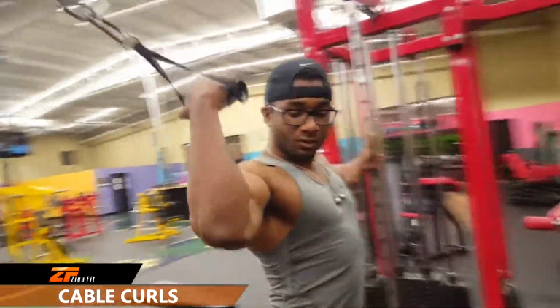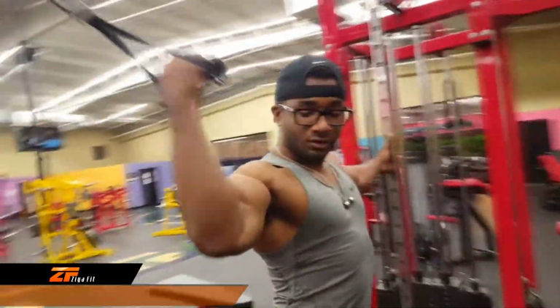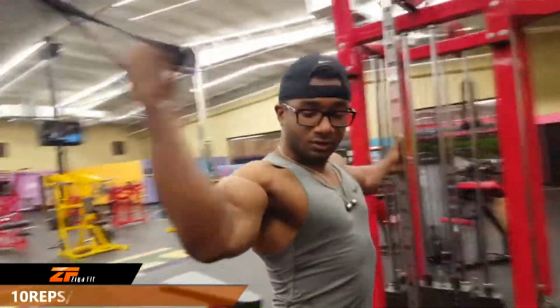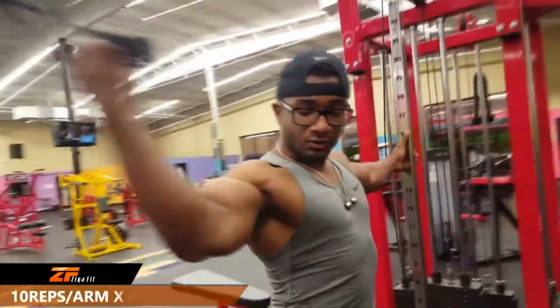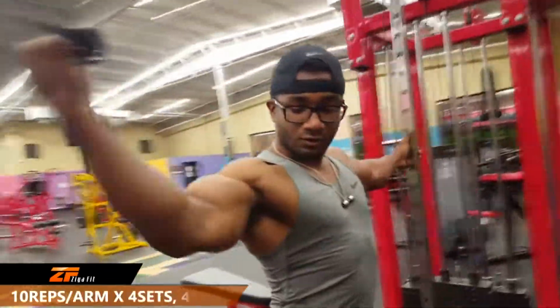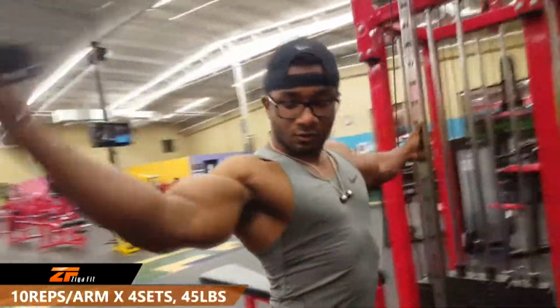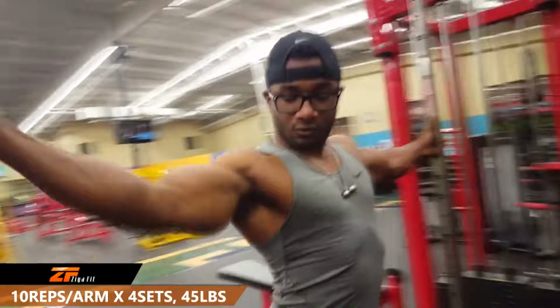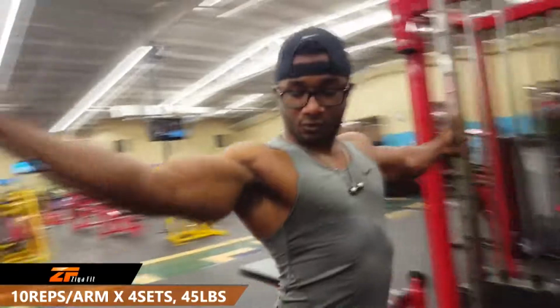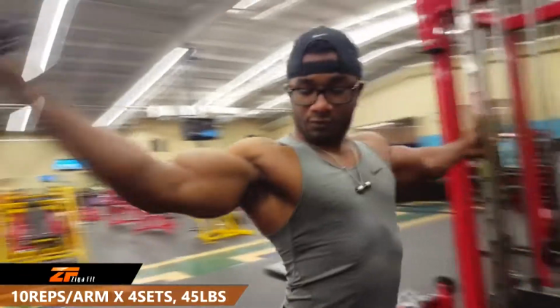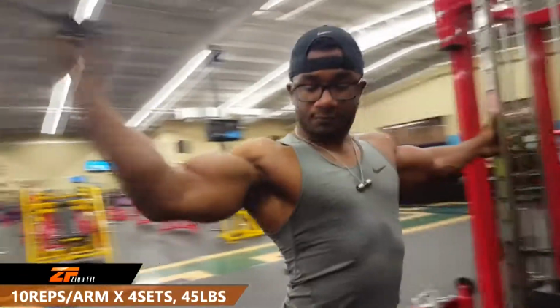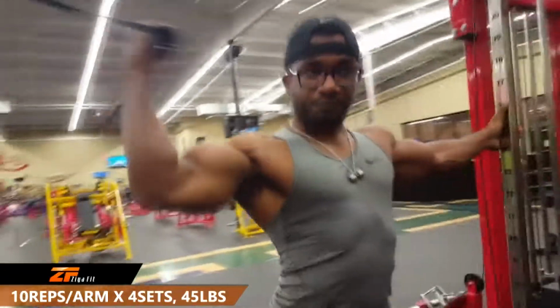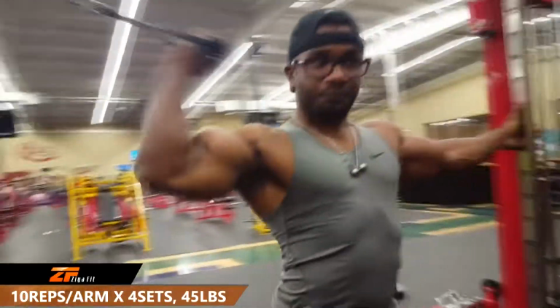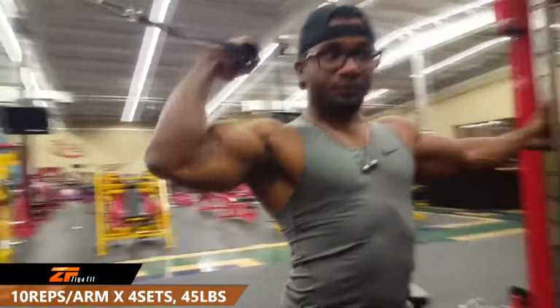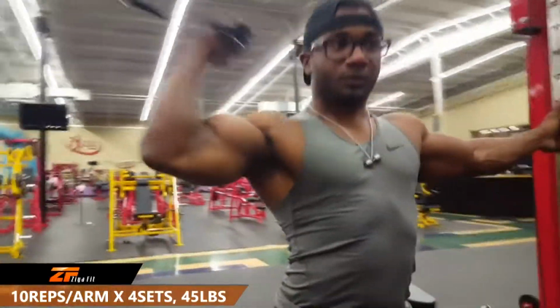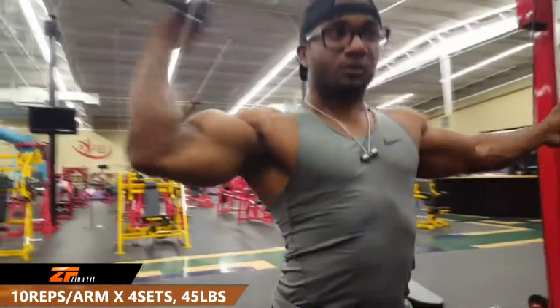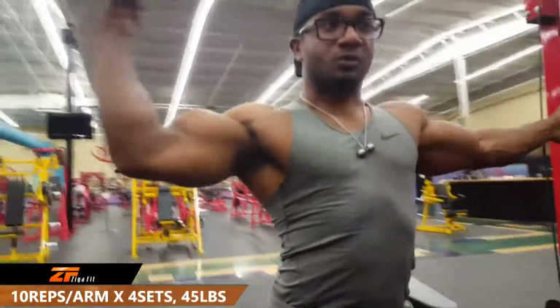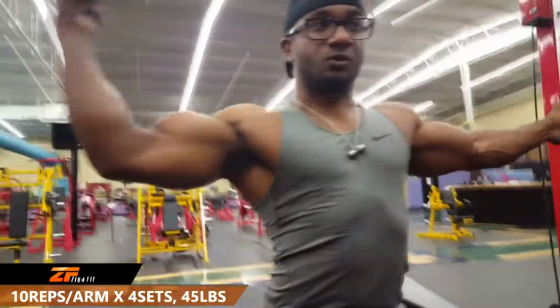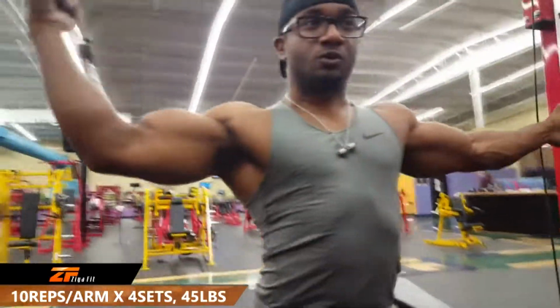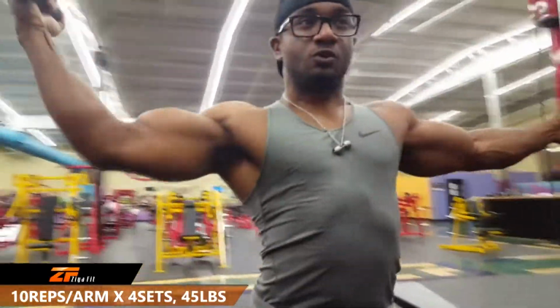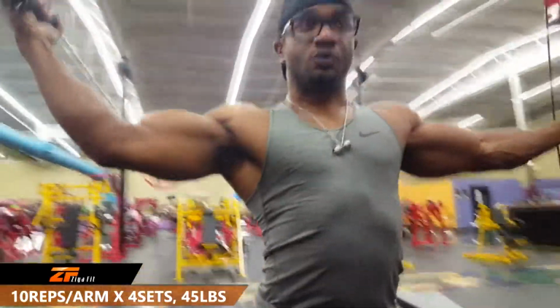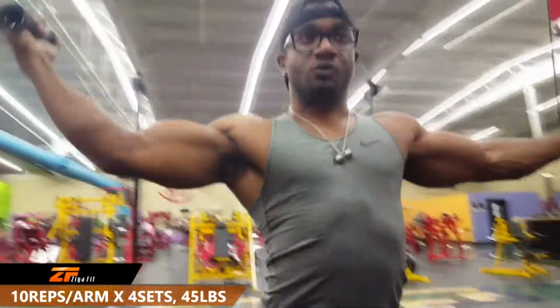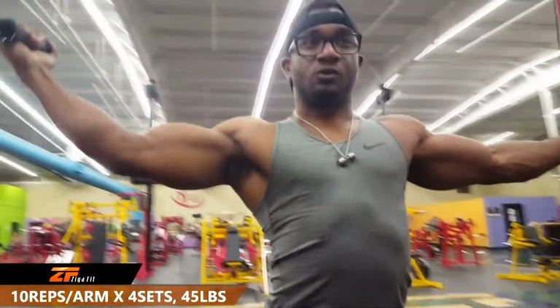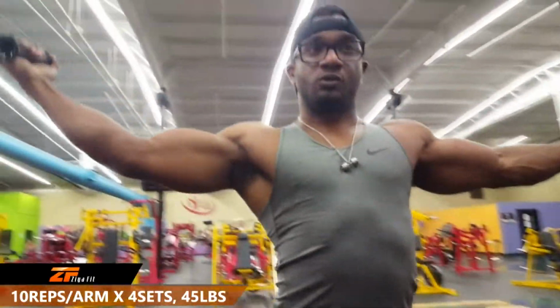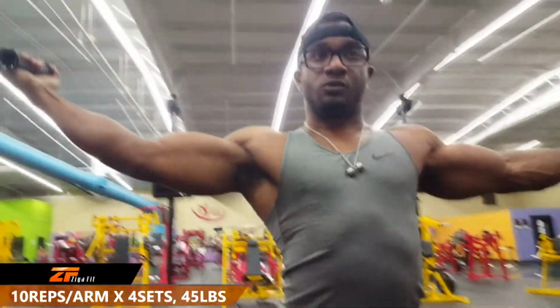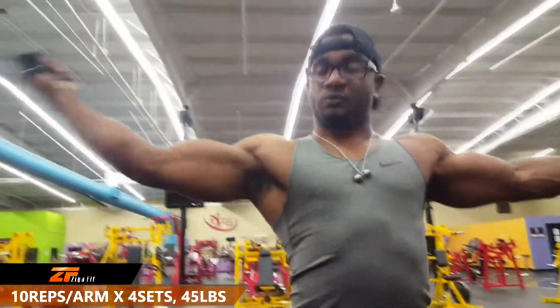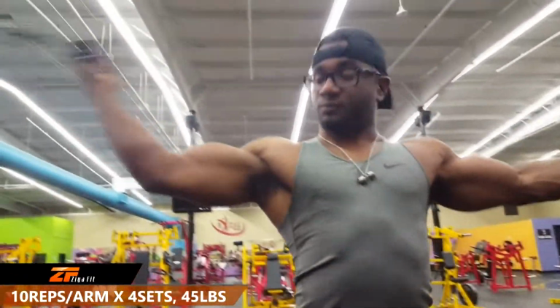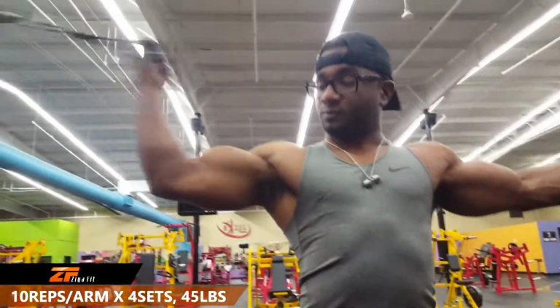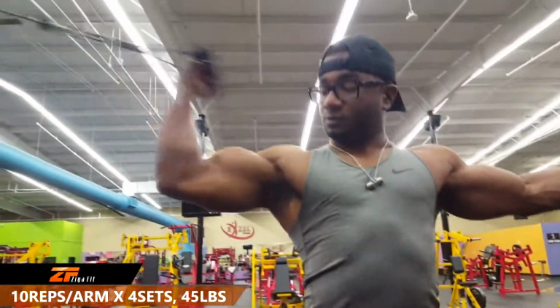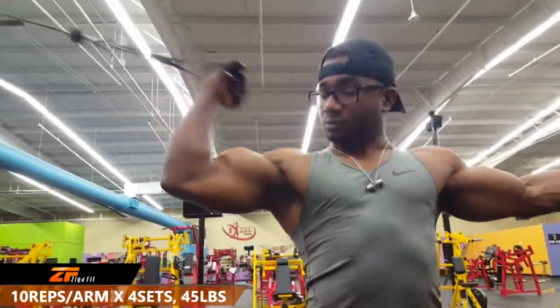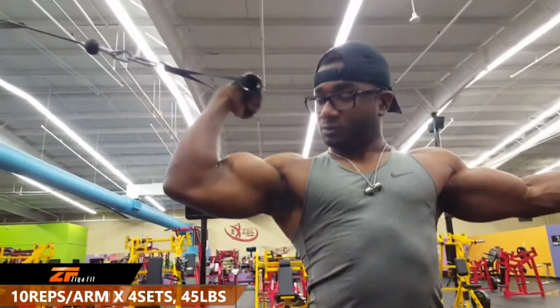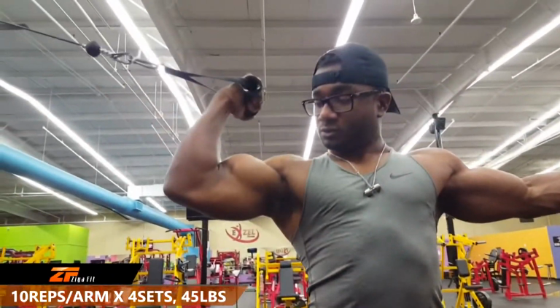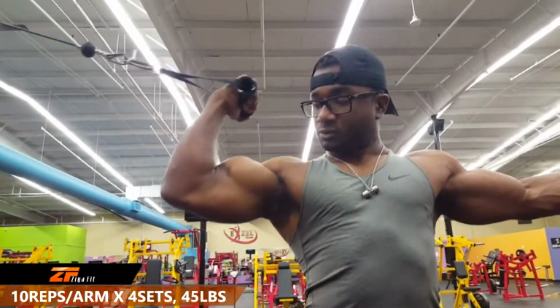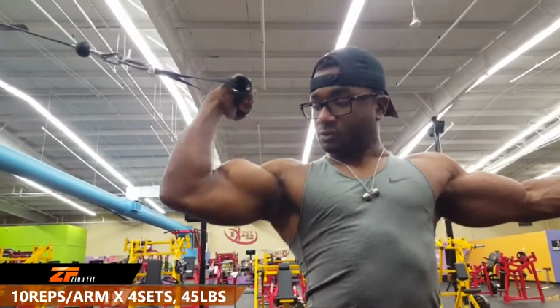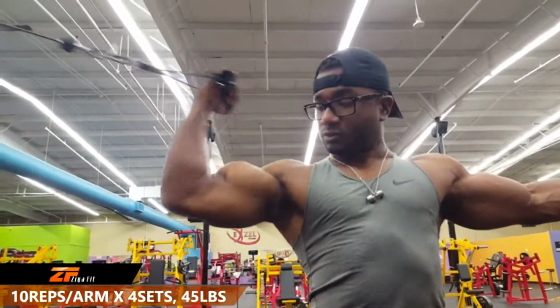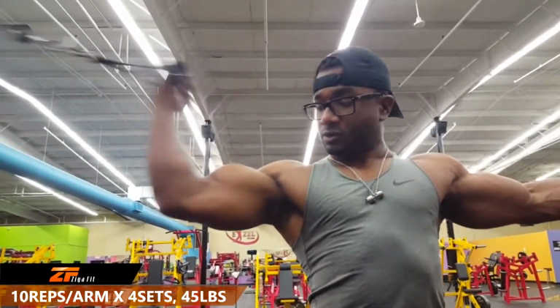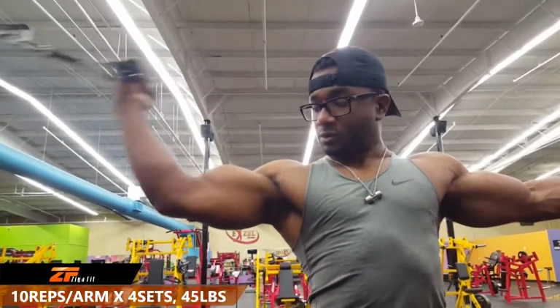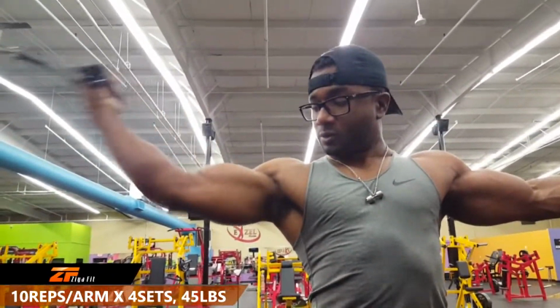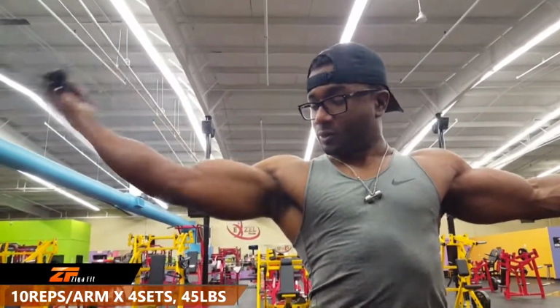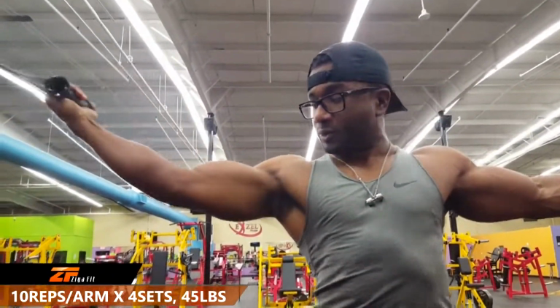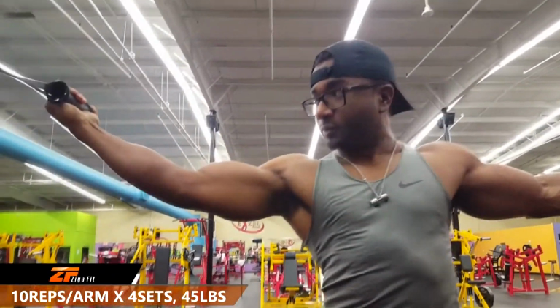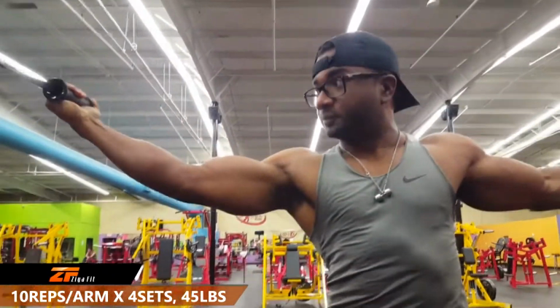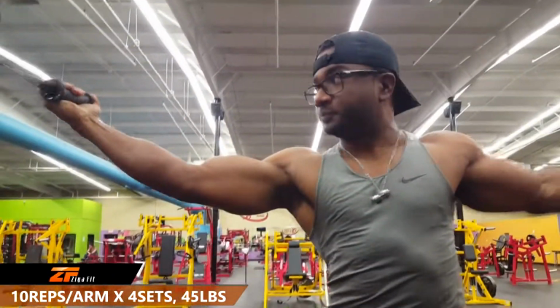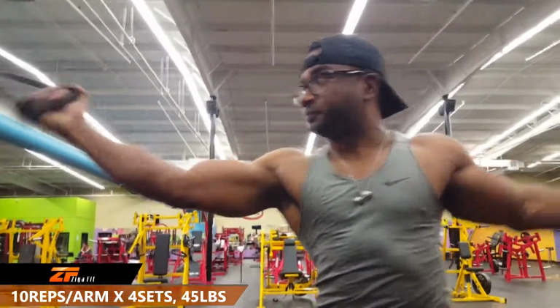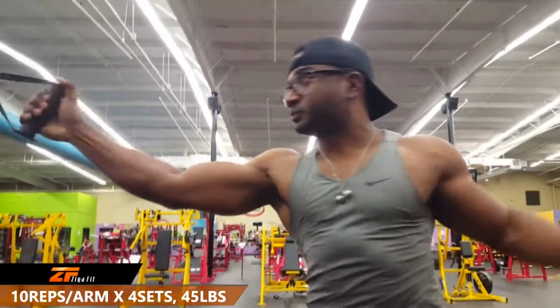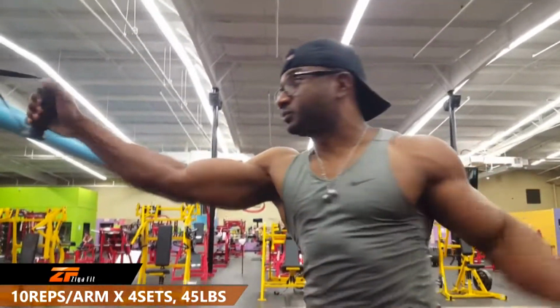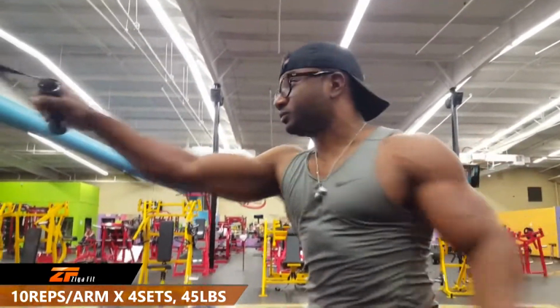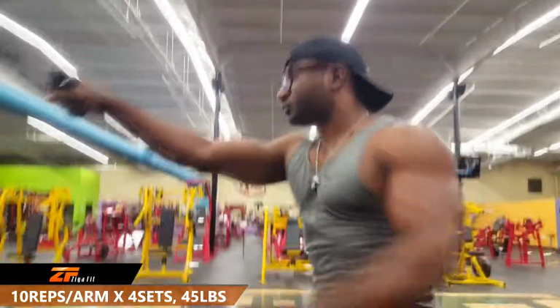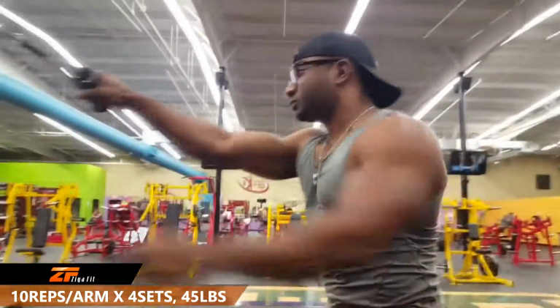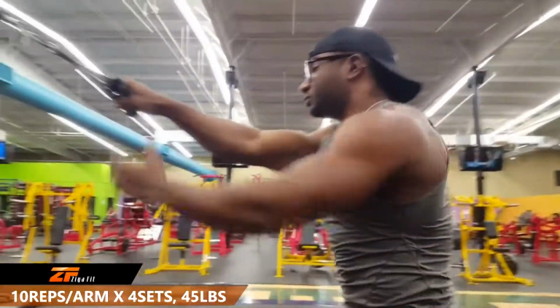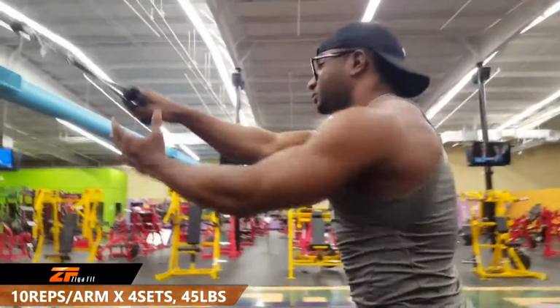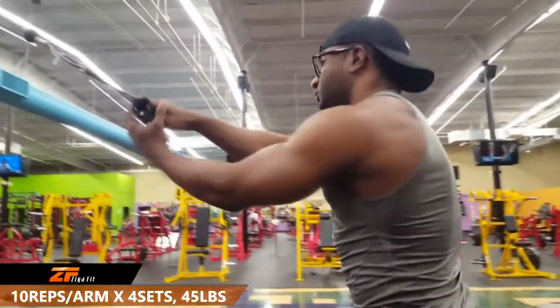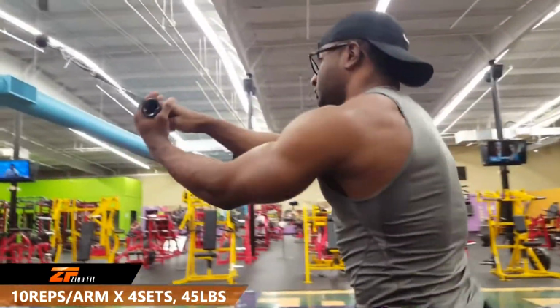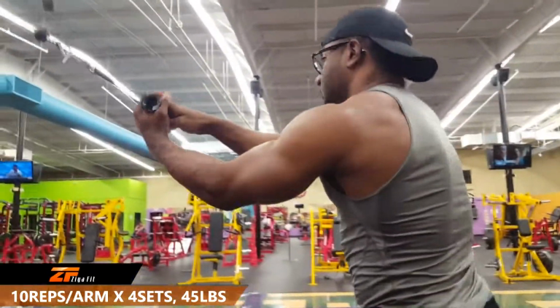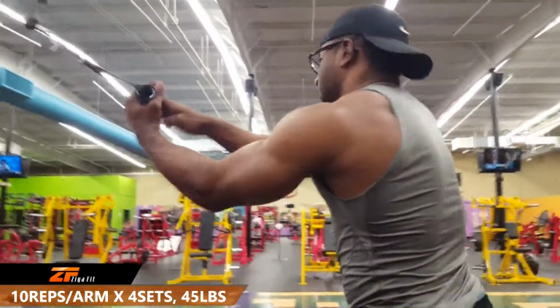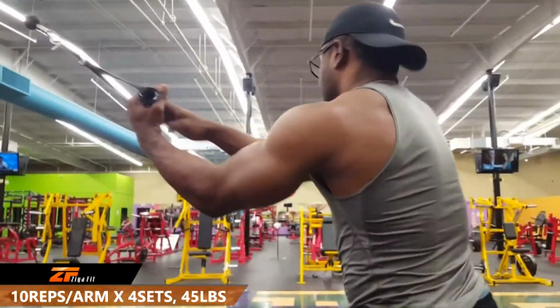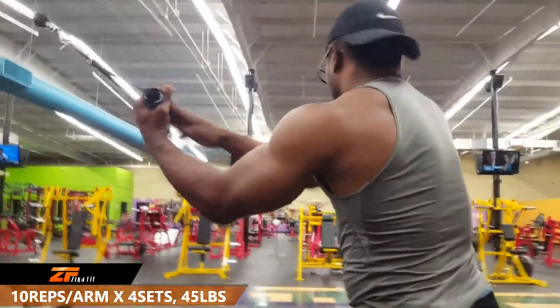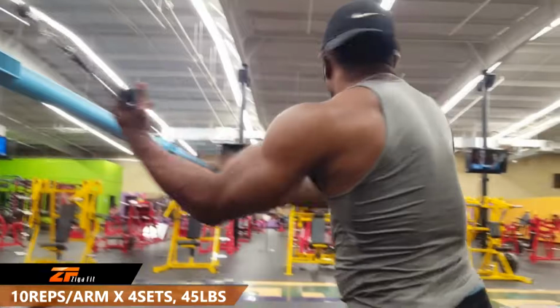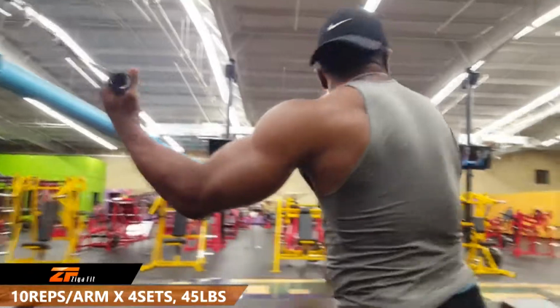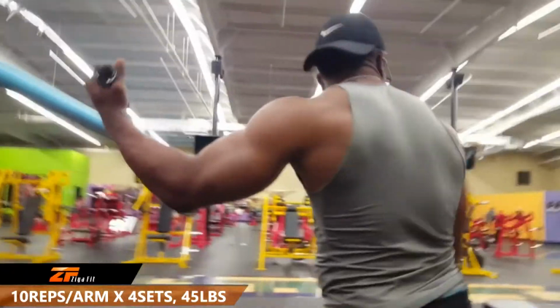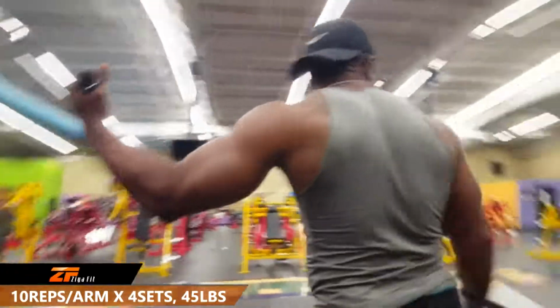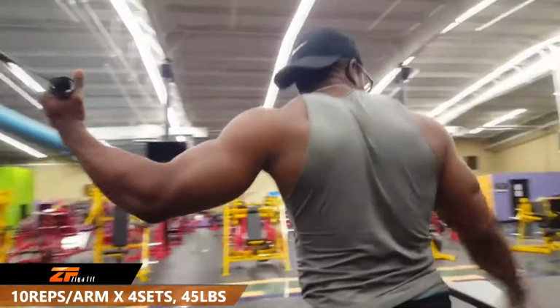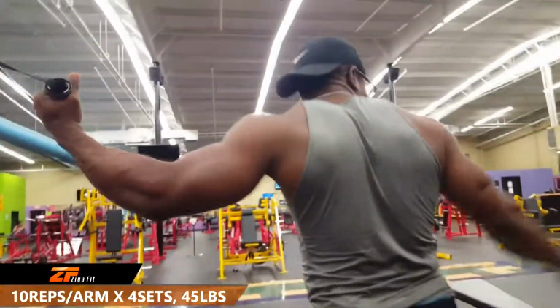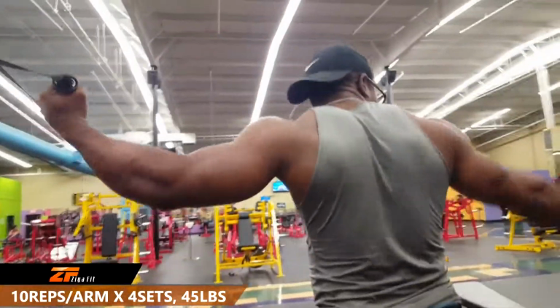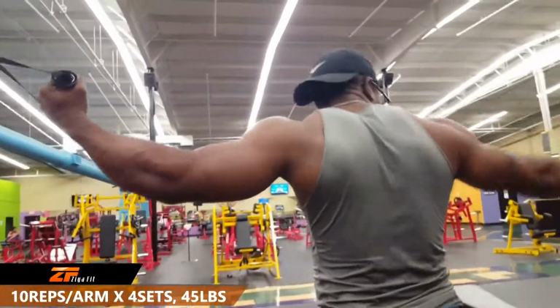We're going to start off with the Kato Curls. We're doing a 45 pound weight for 10 reps per arm for a total of four sets.